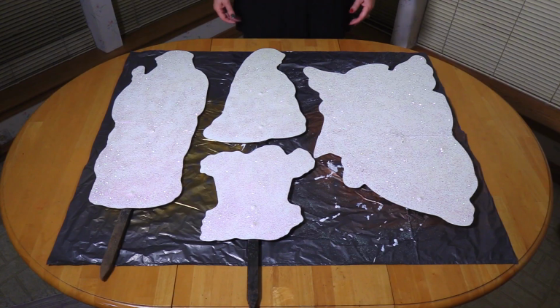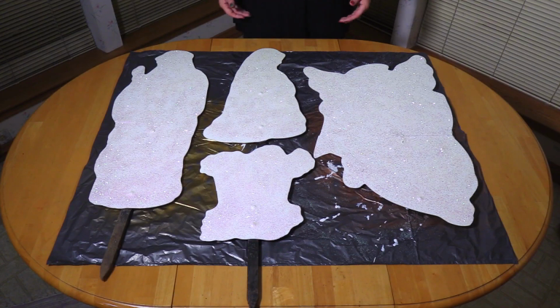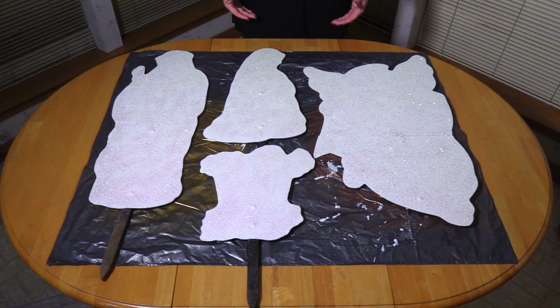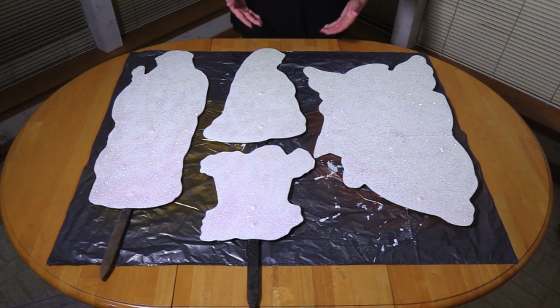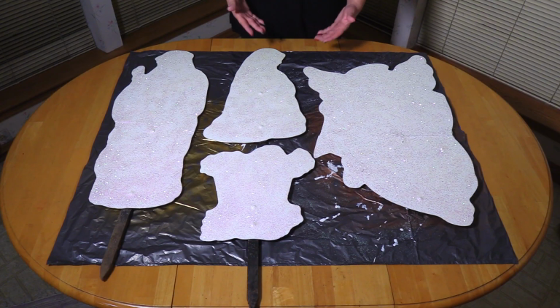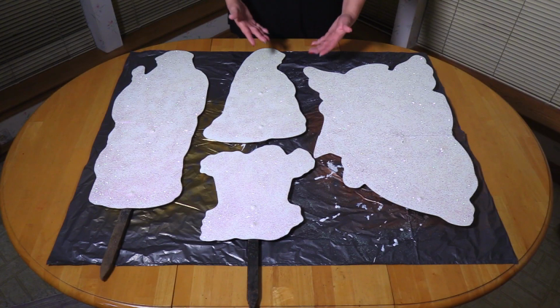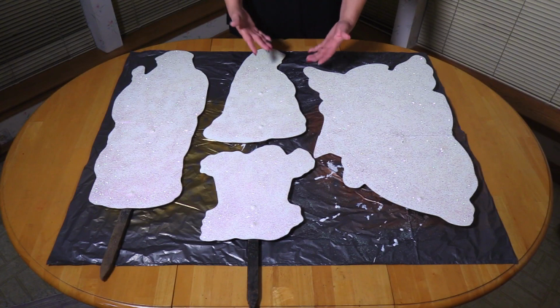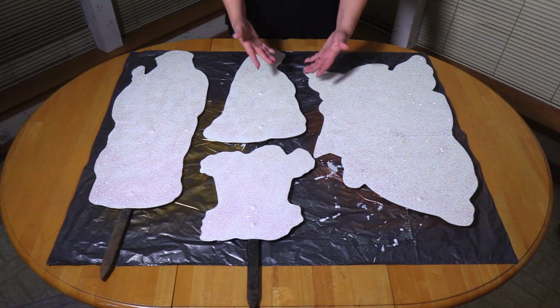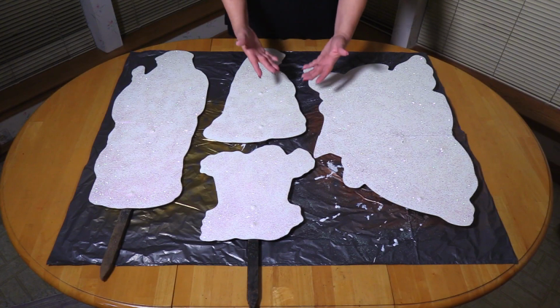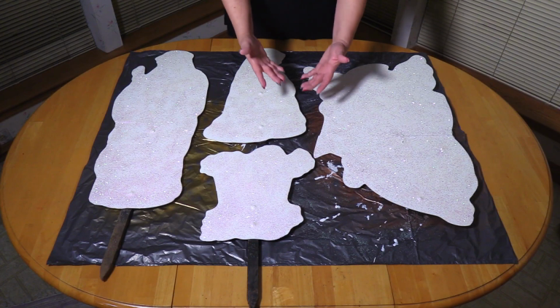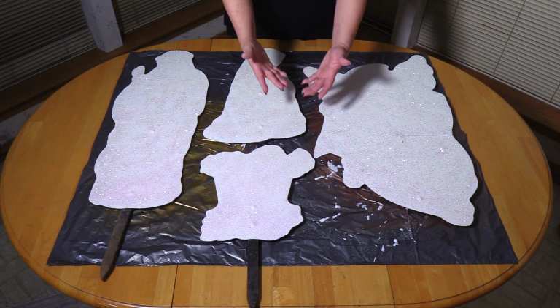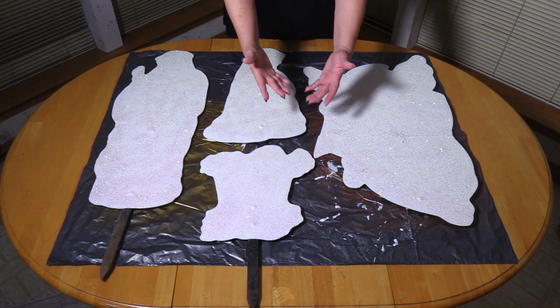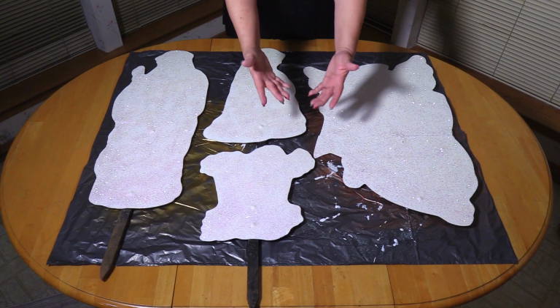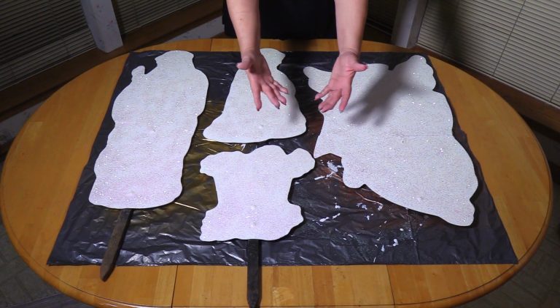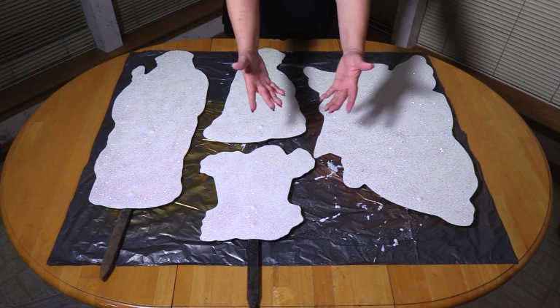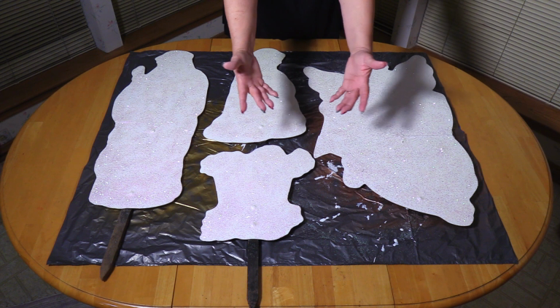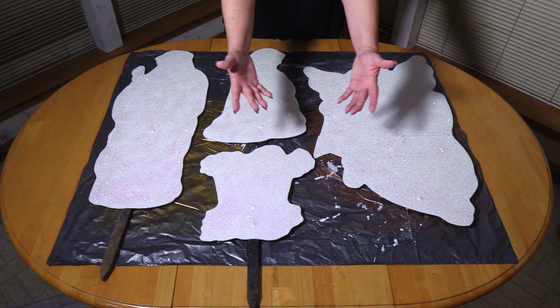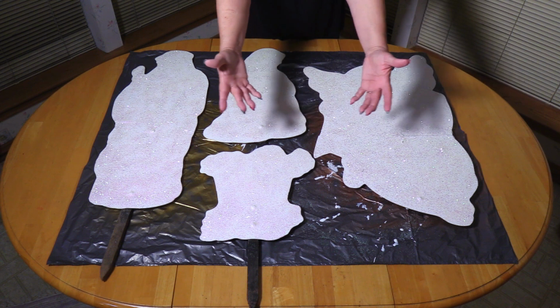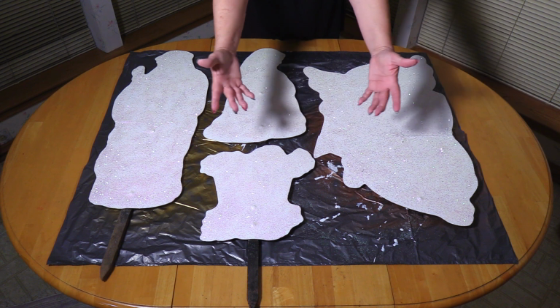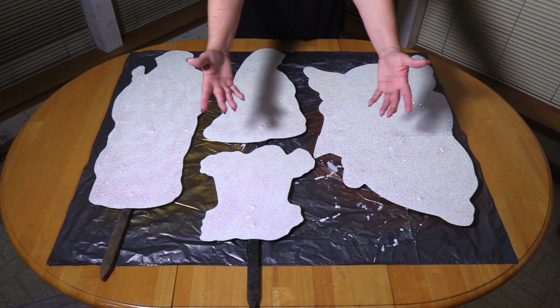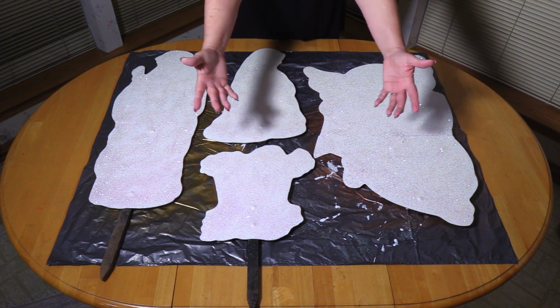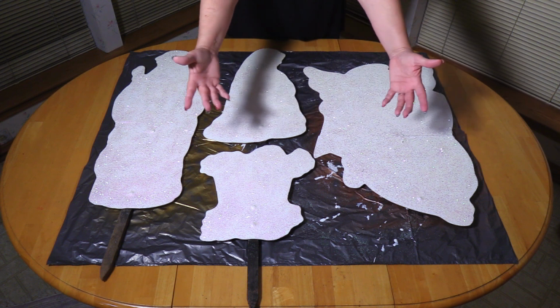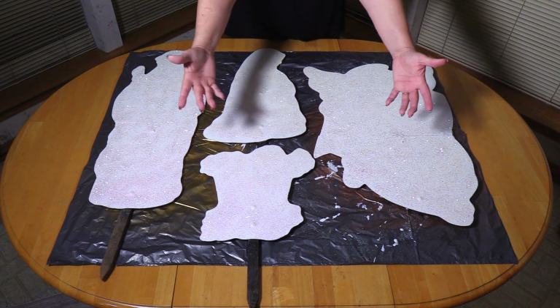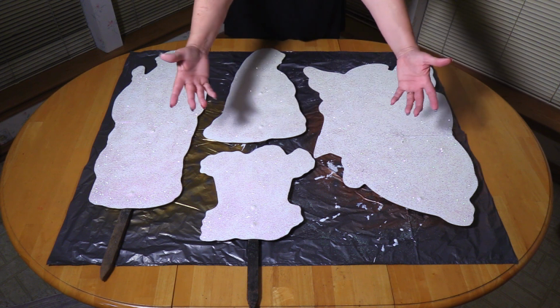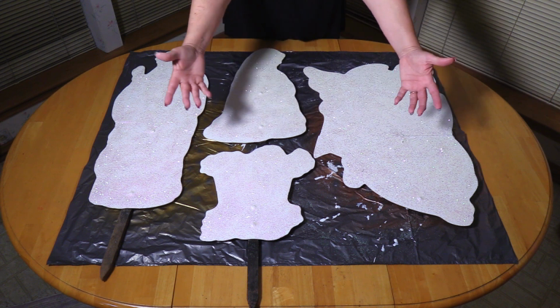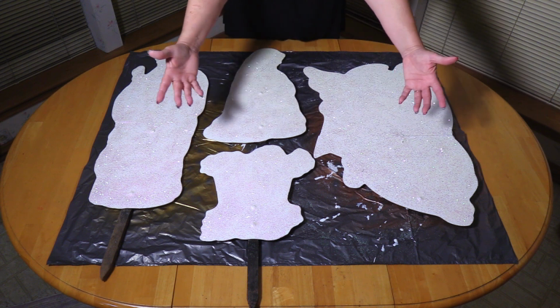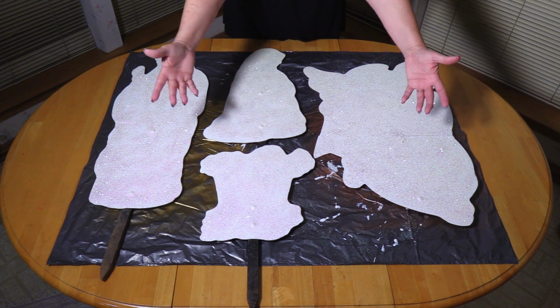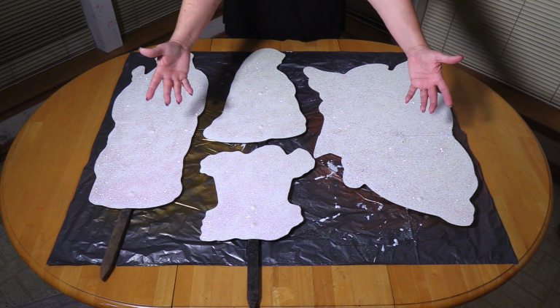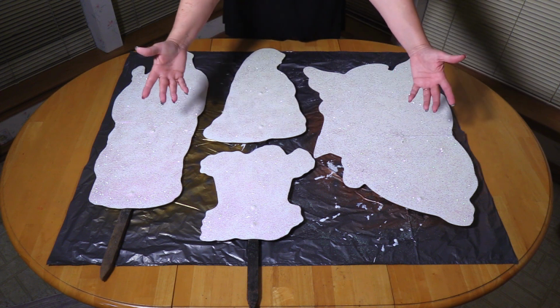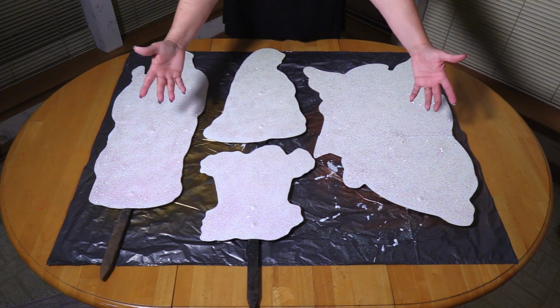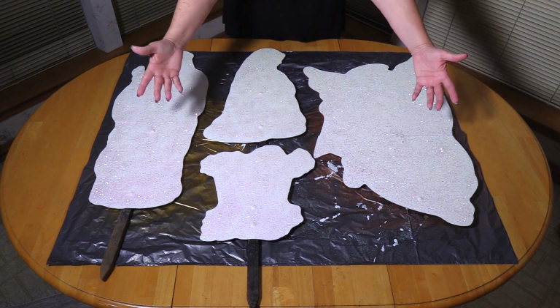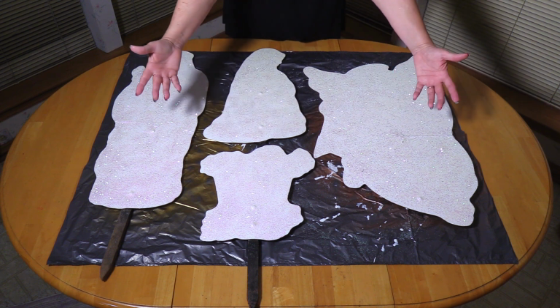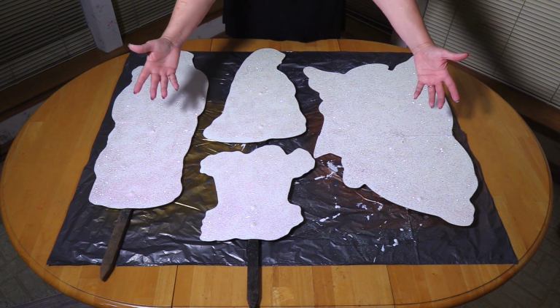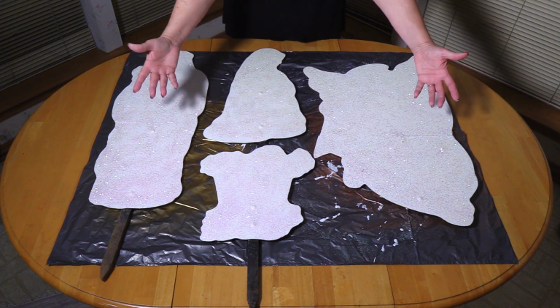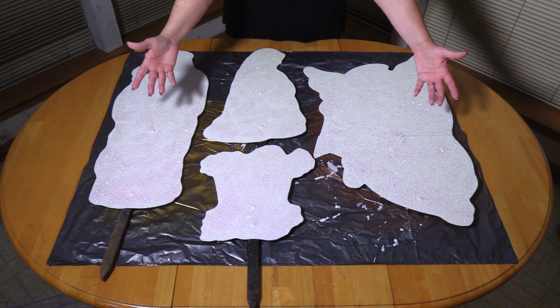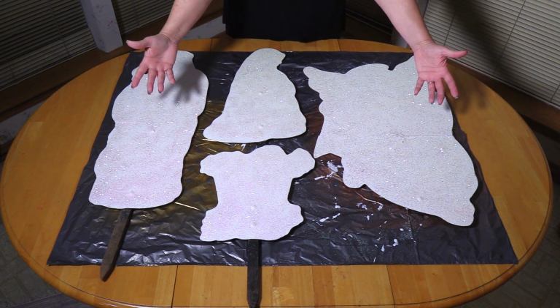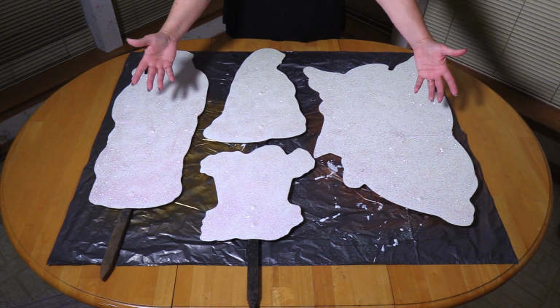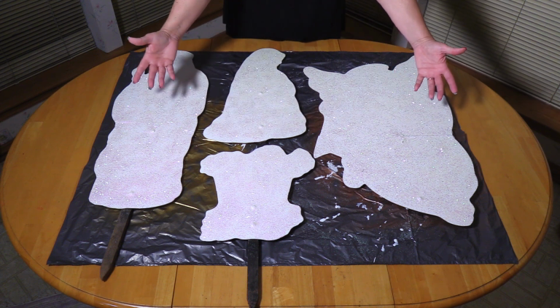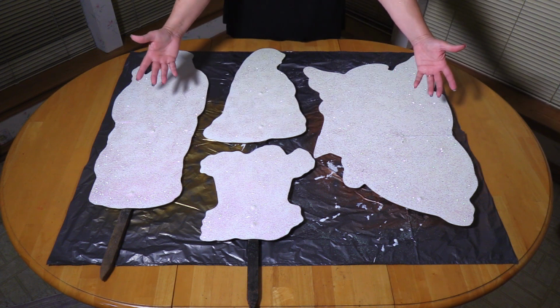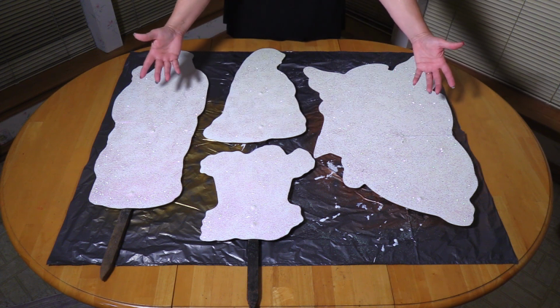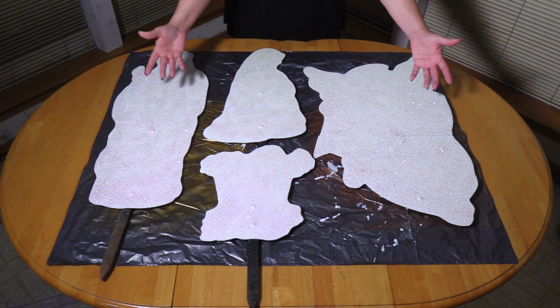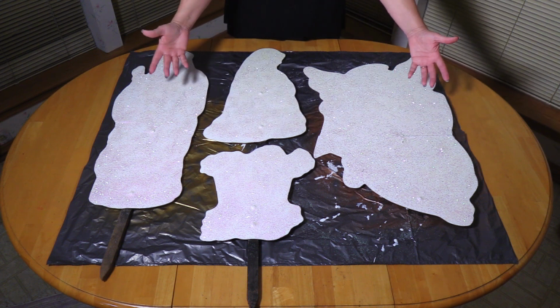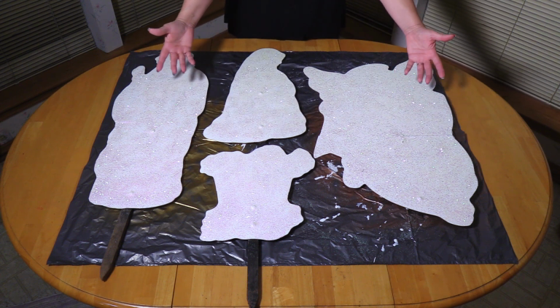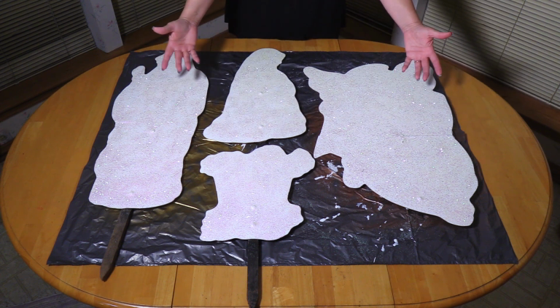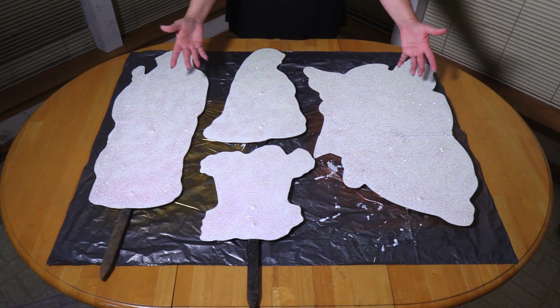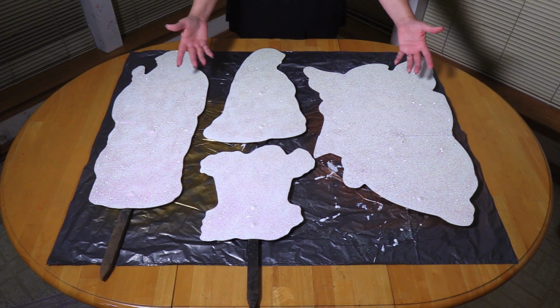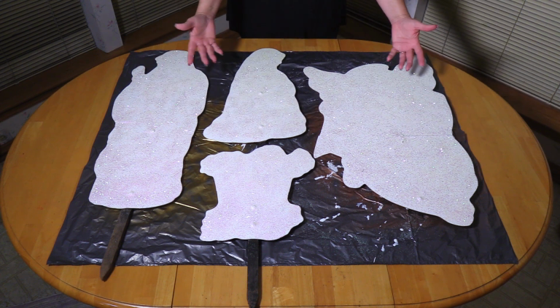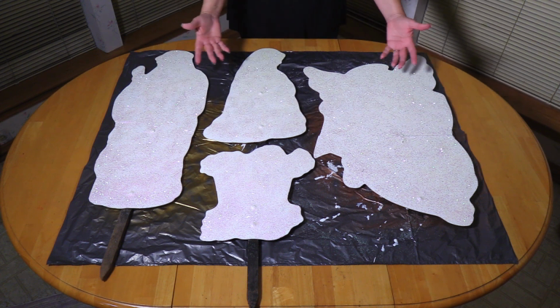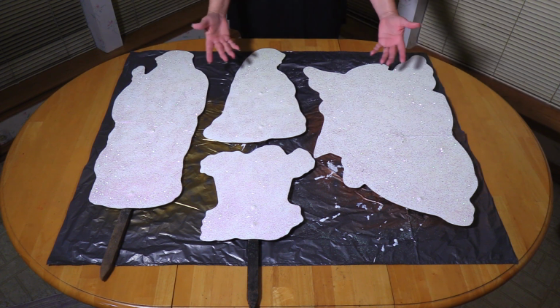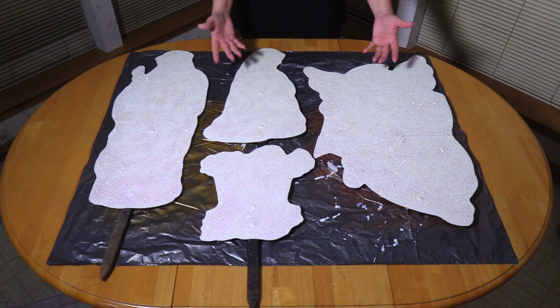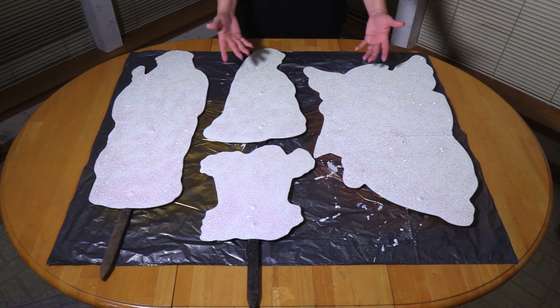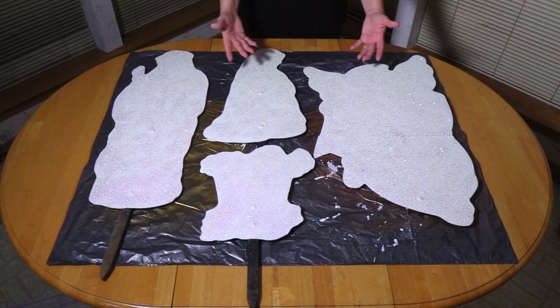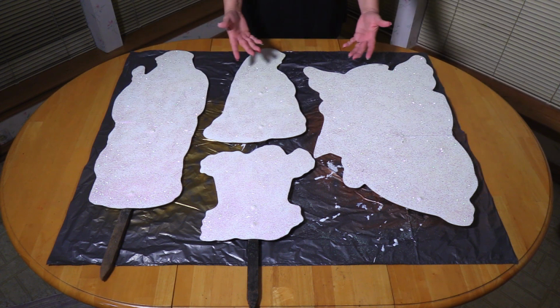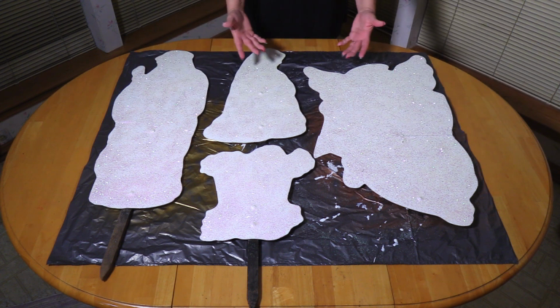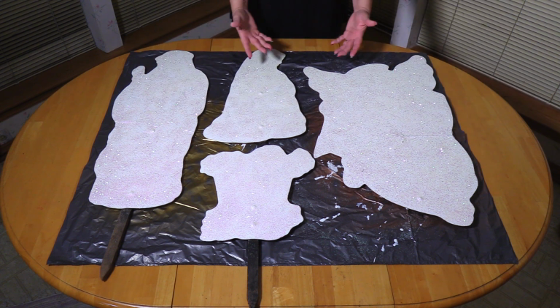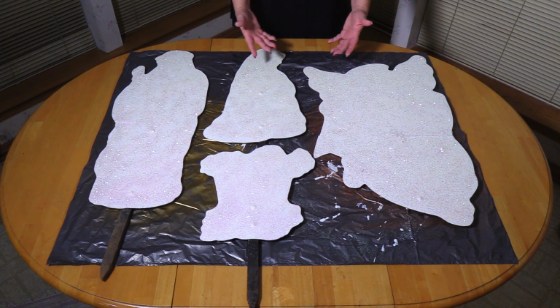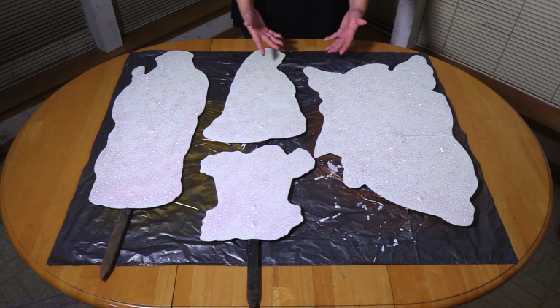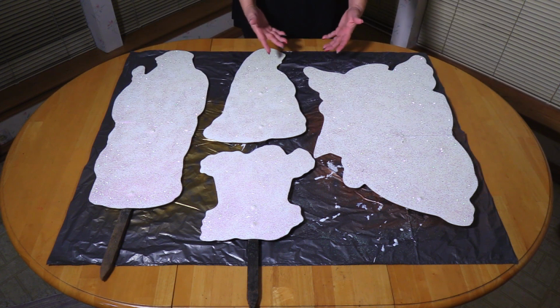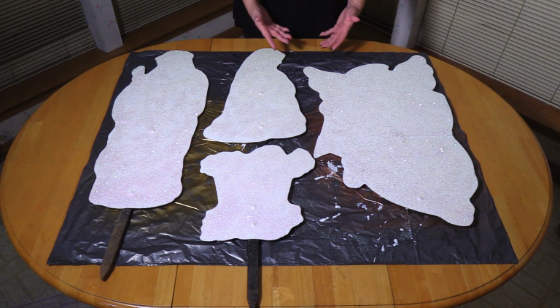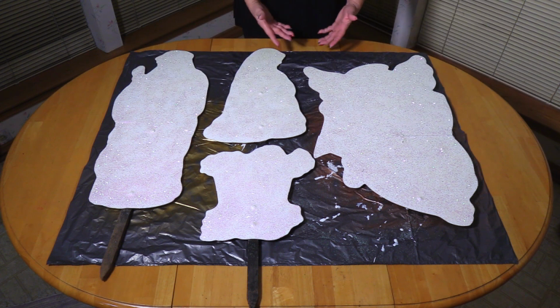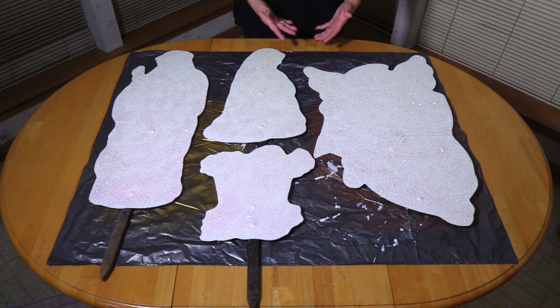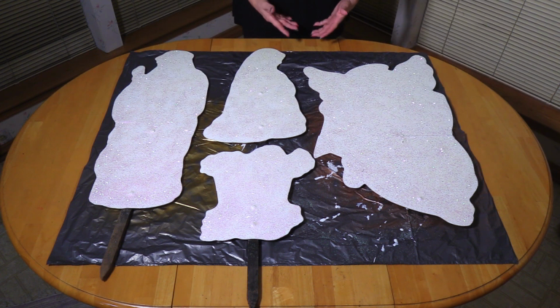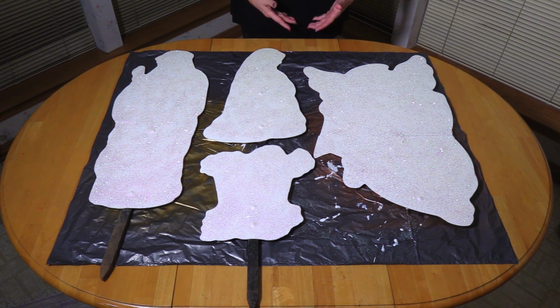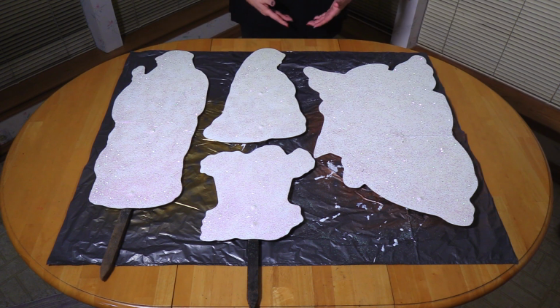And here are the finished products, completely restored. I think they look great. I can't wait to put them in the yard.